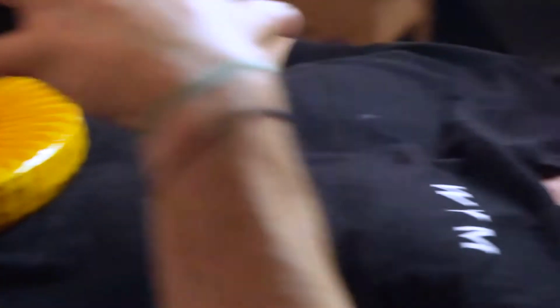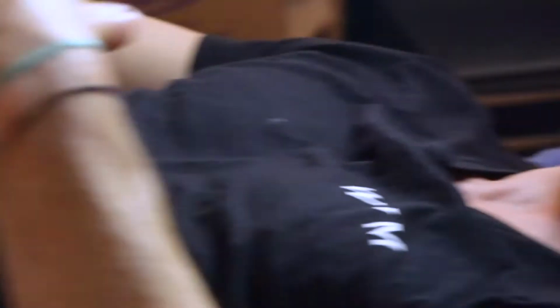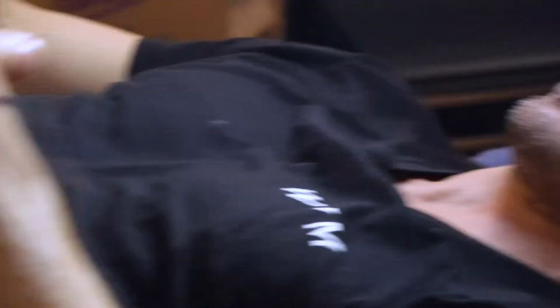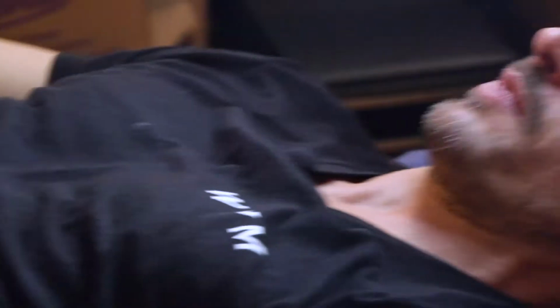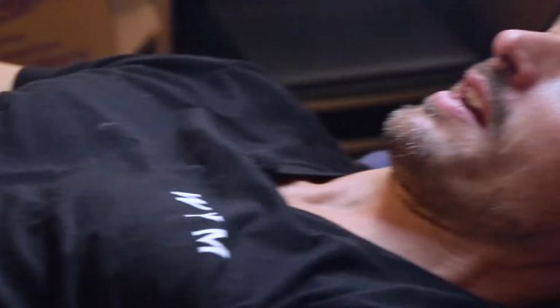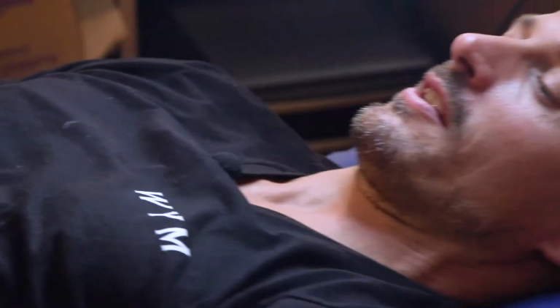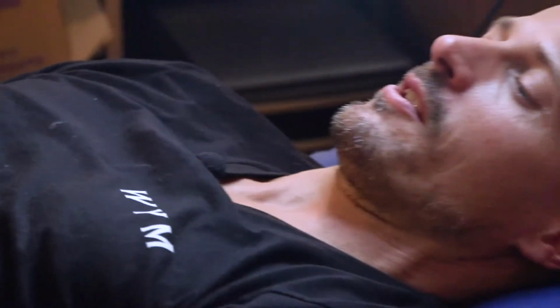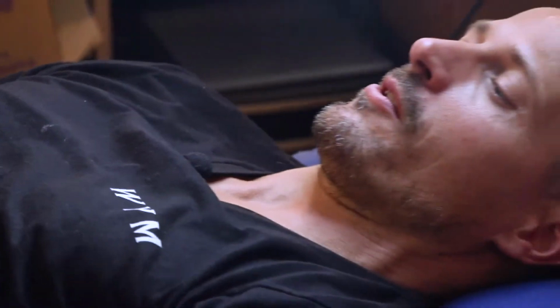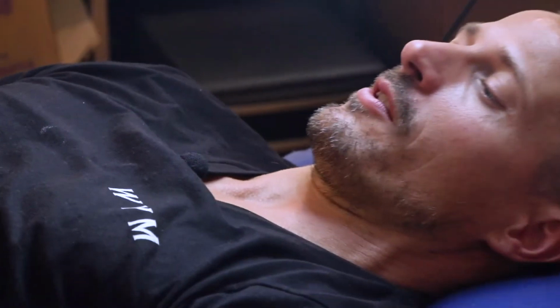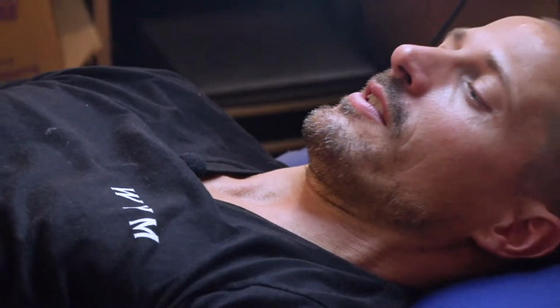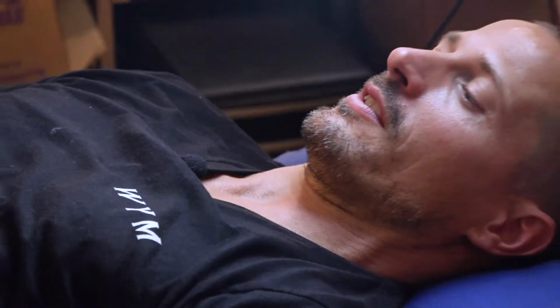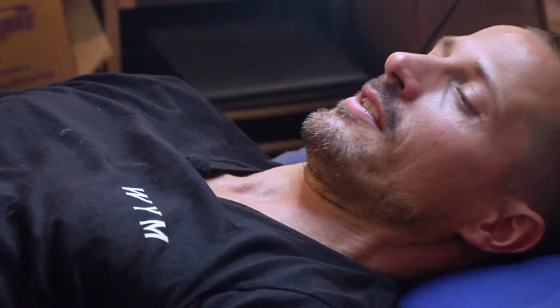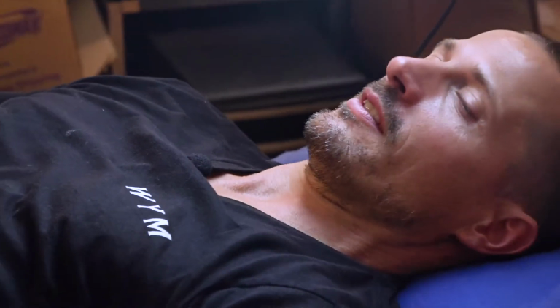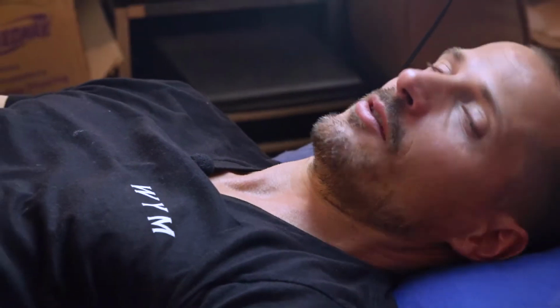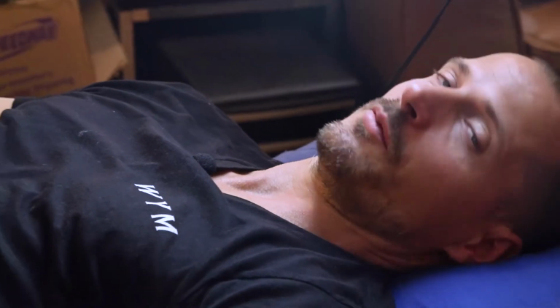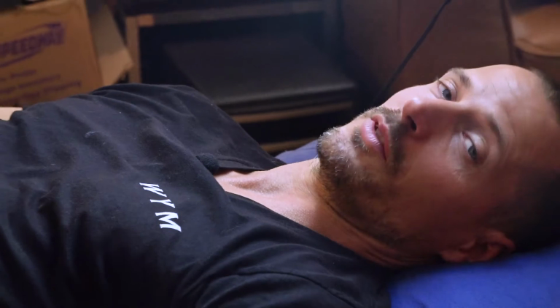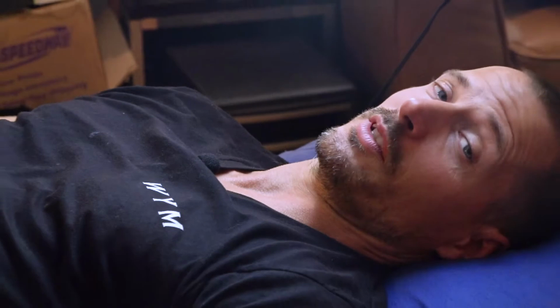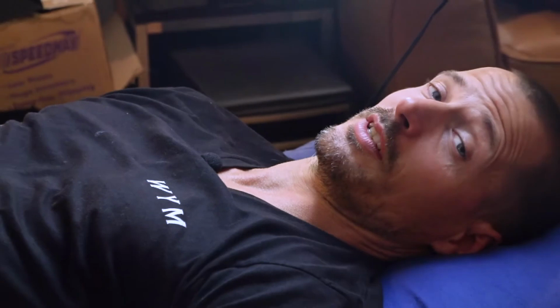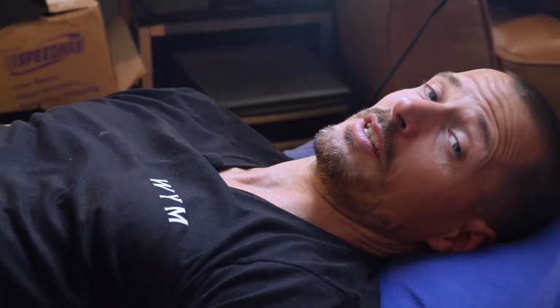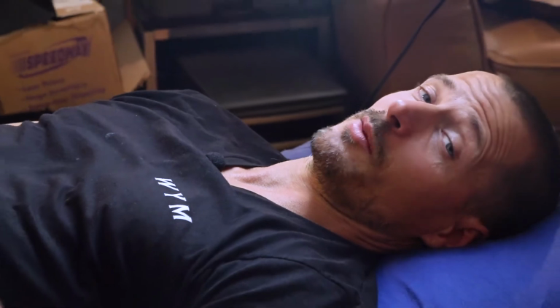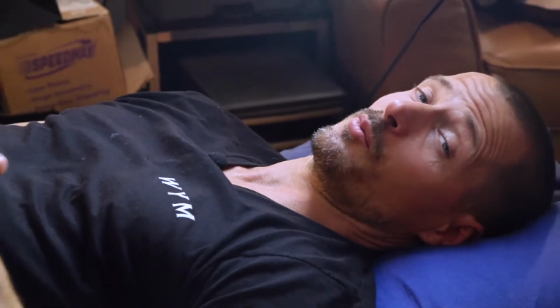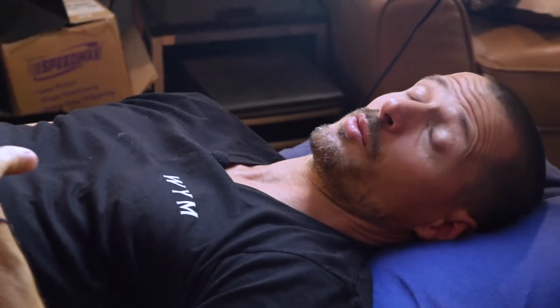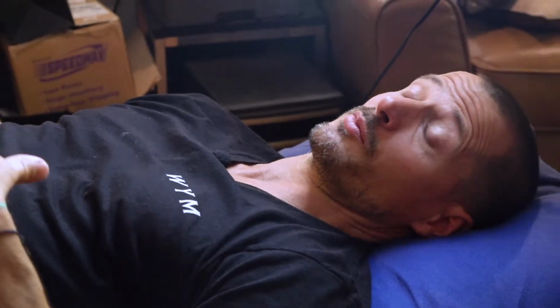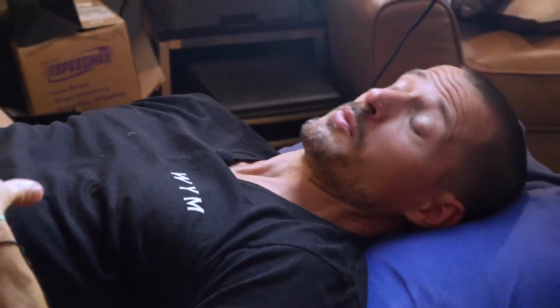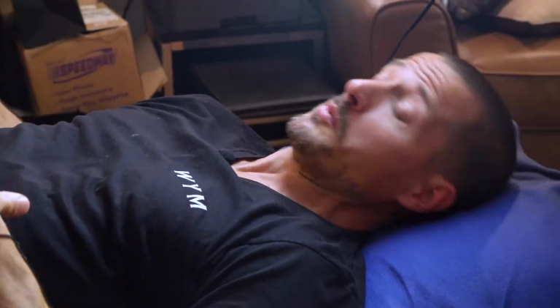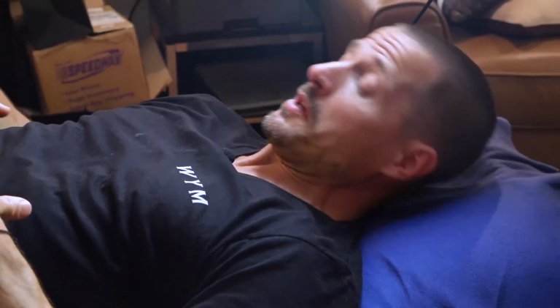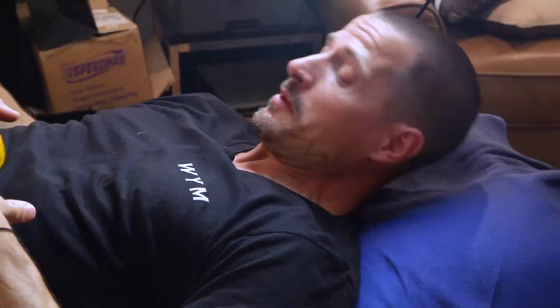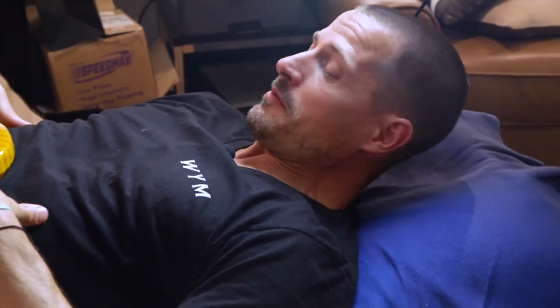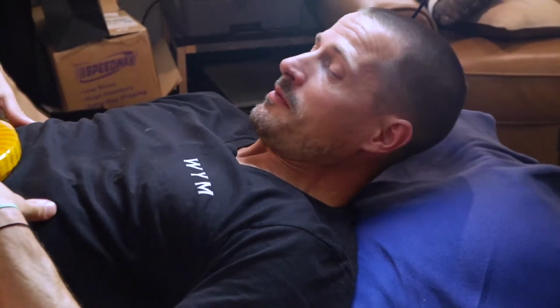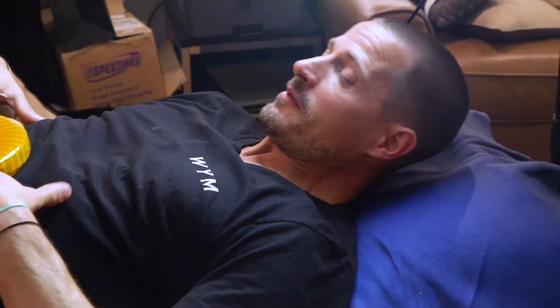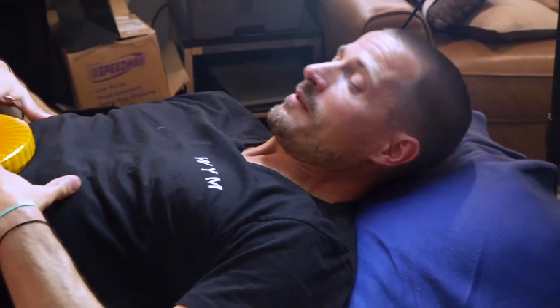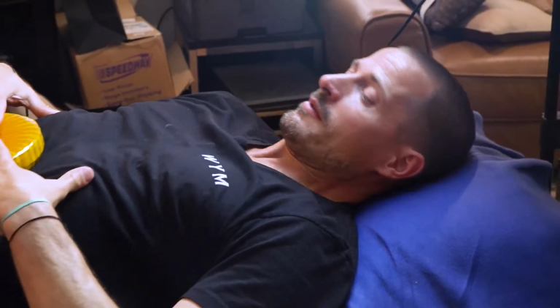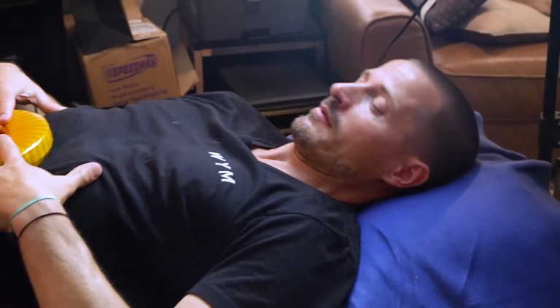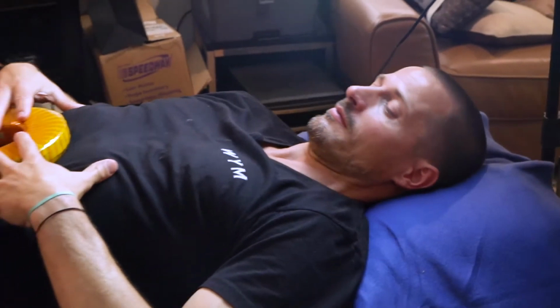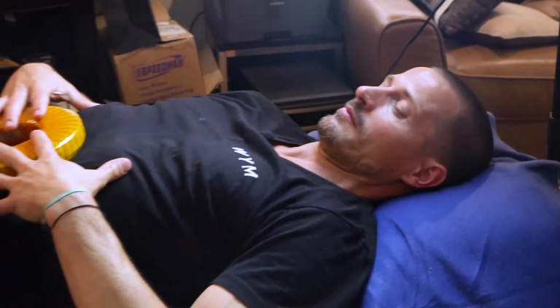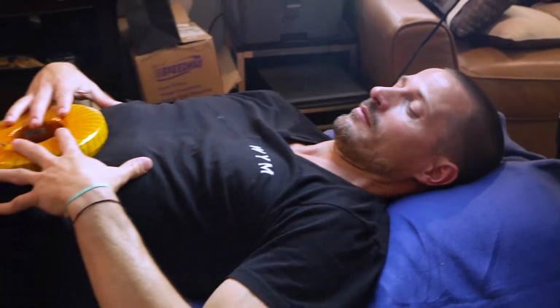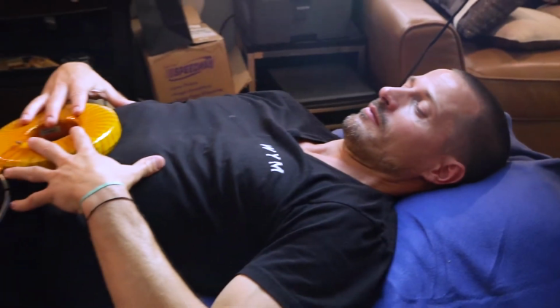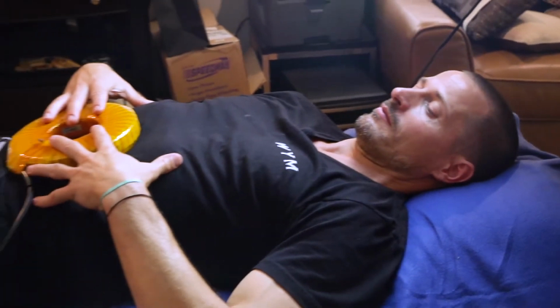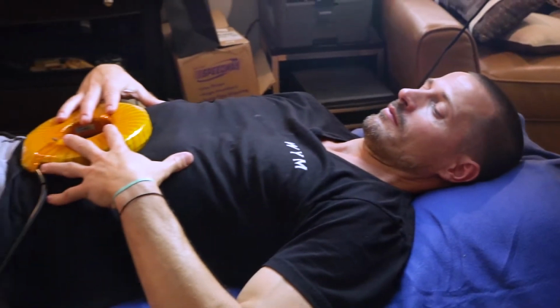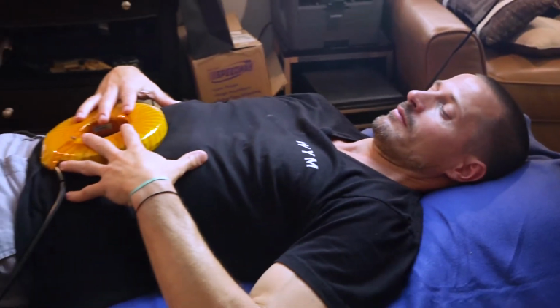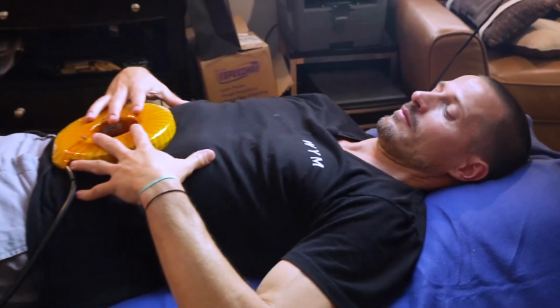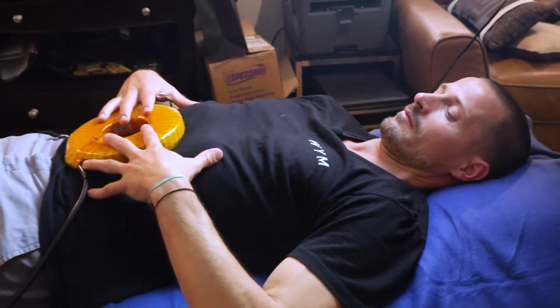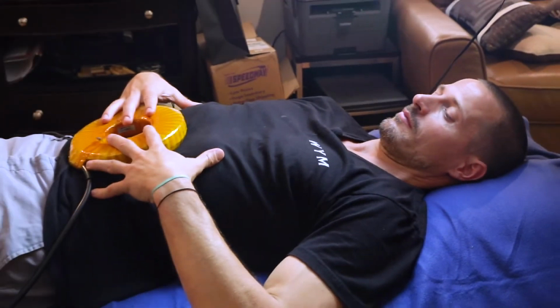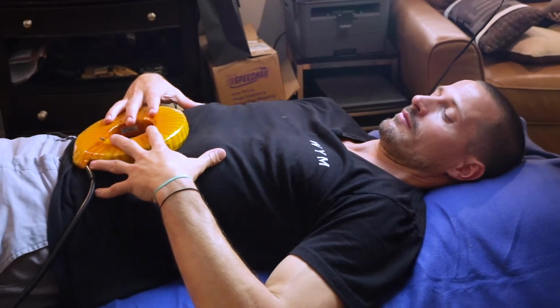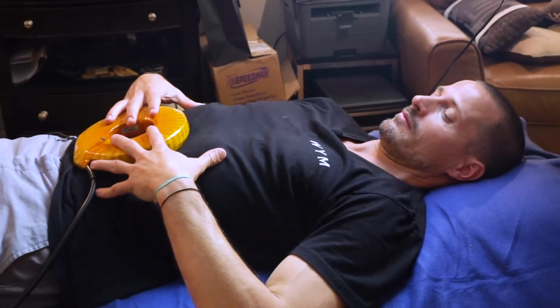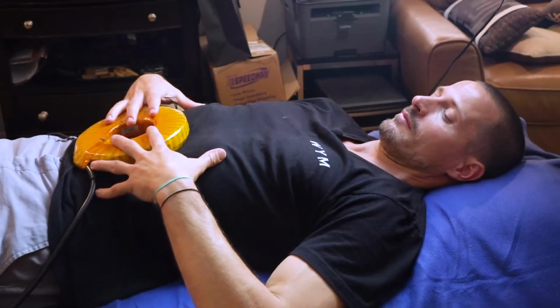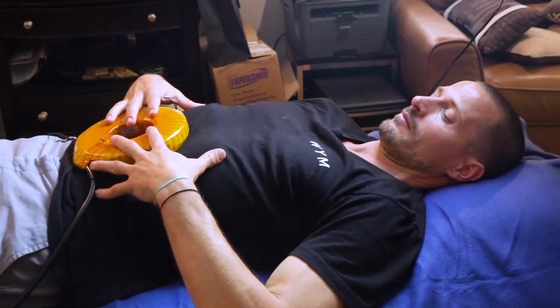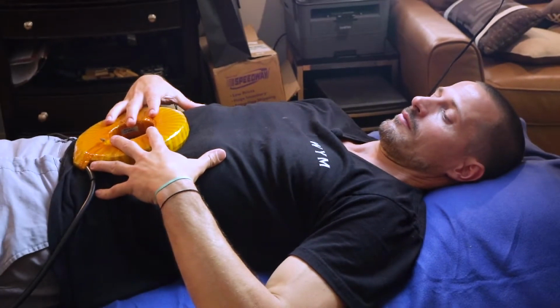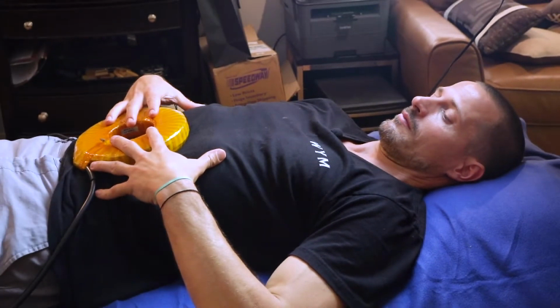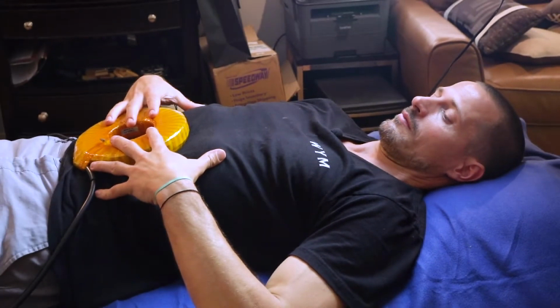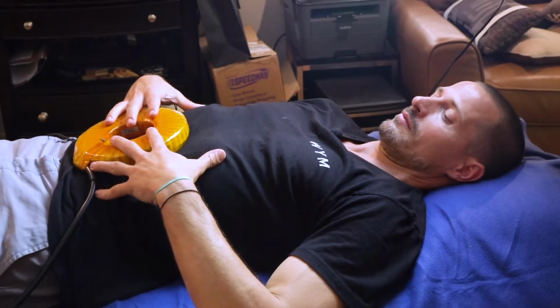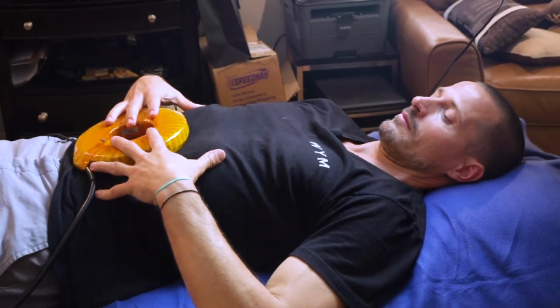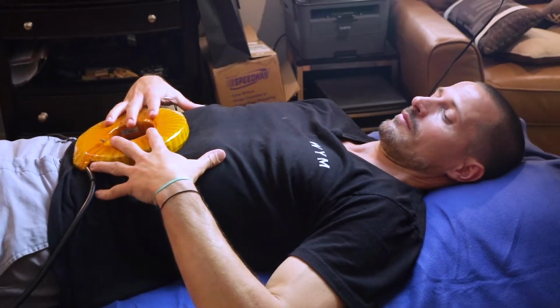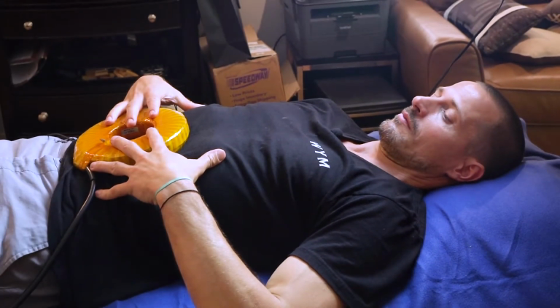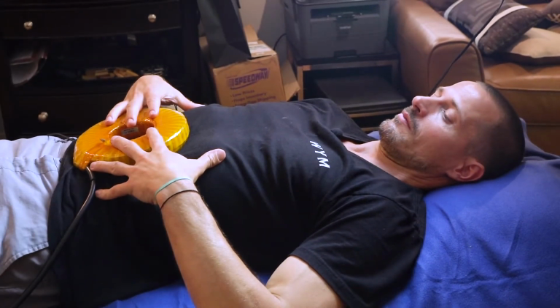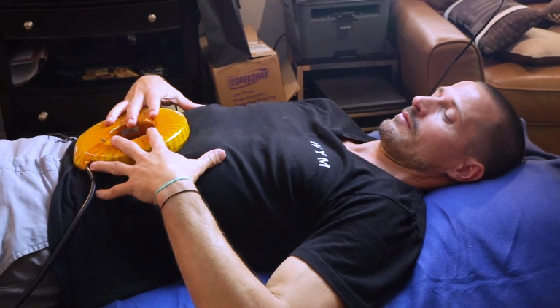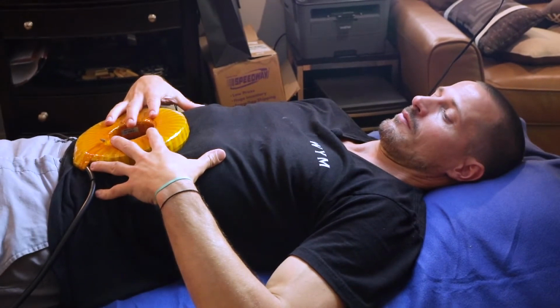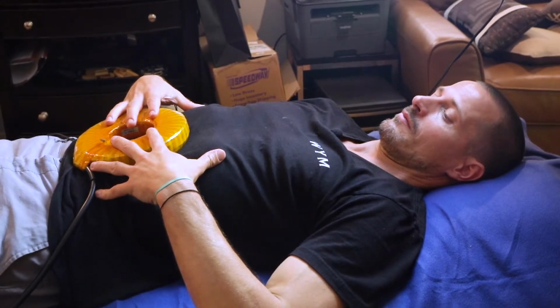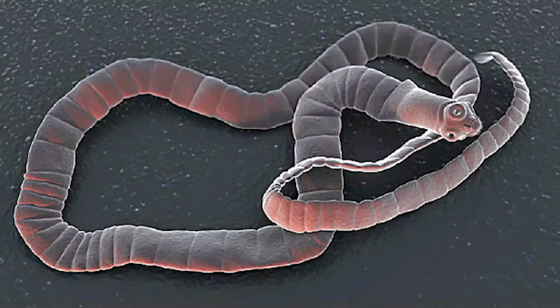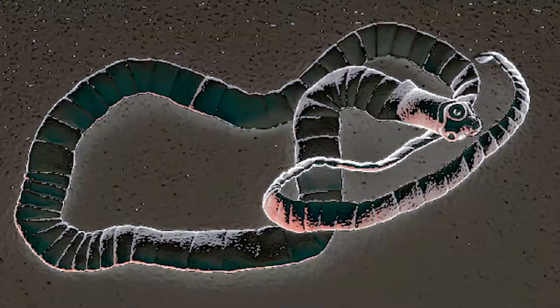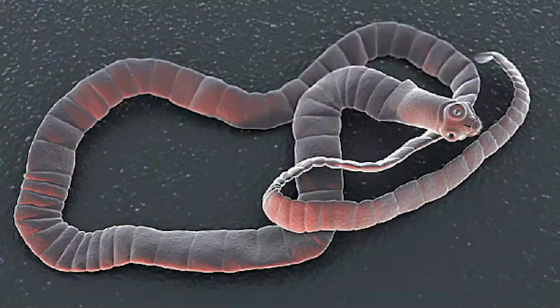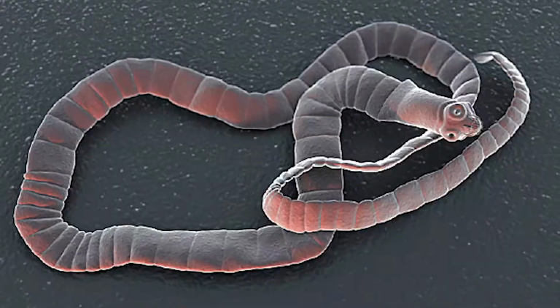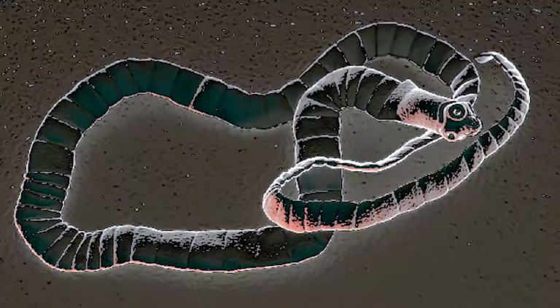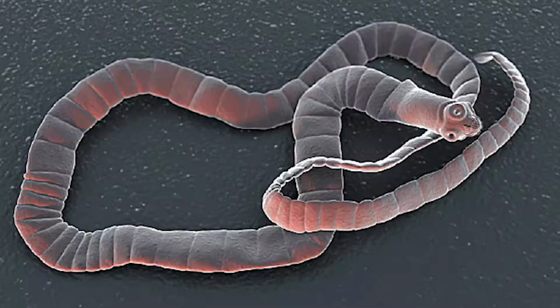Killing bacteria and hopefully the tapeworms, and raising your frequency to allow your own body to kill it.